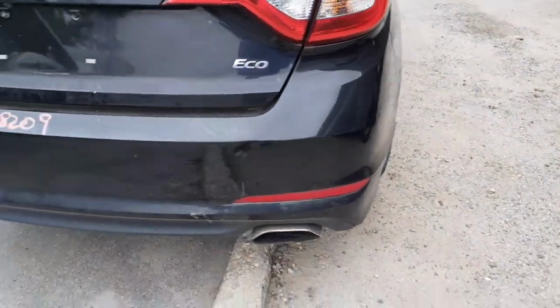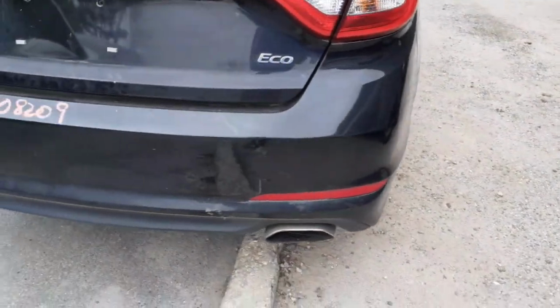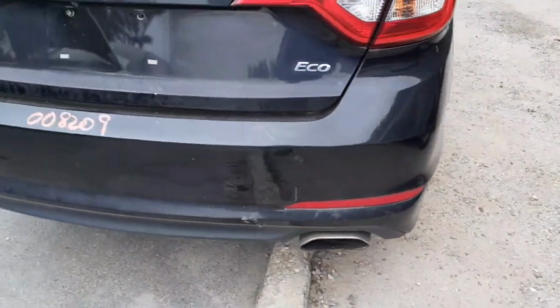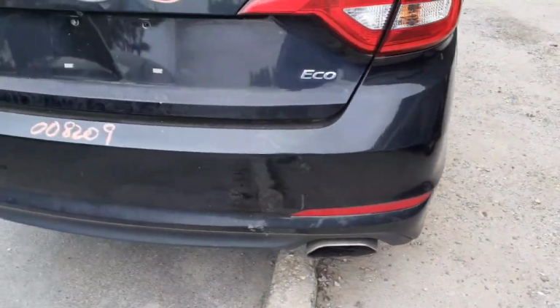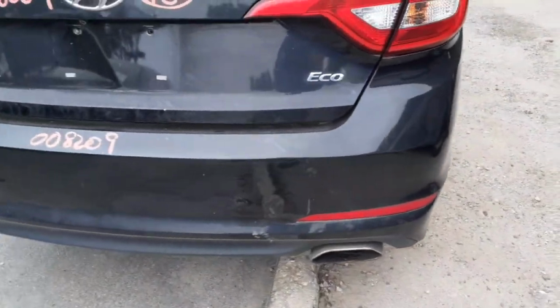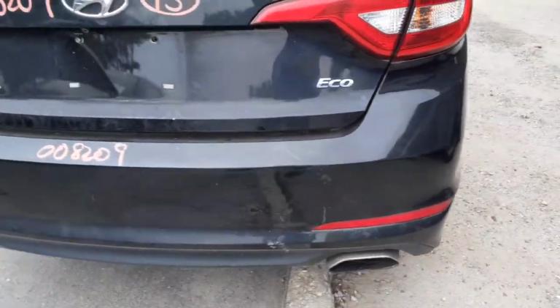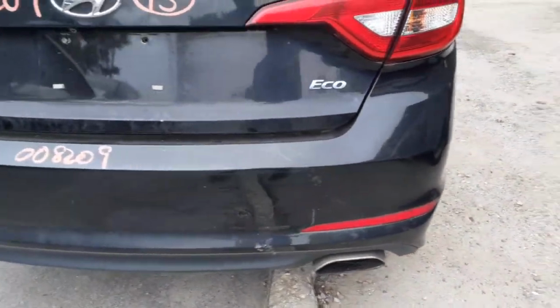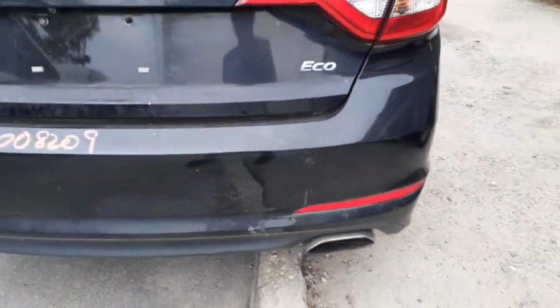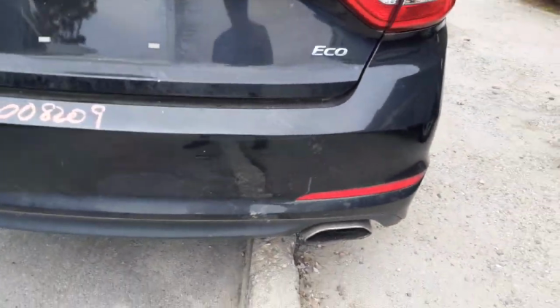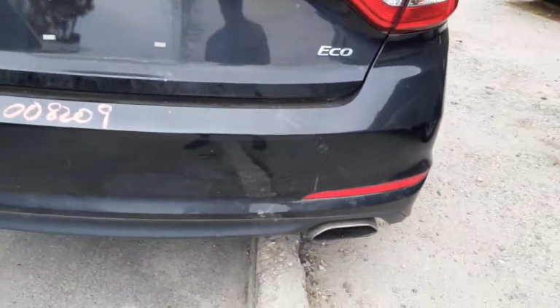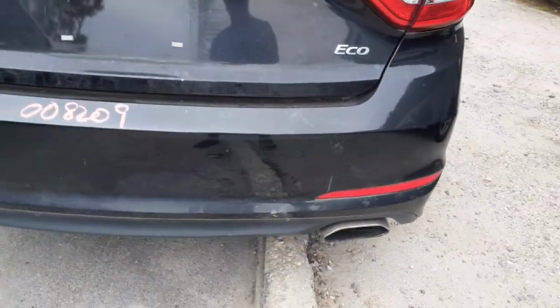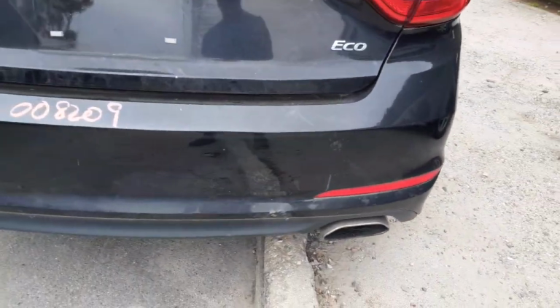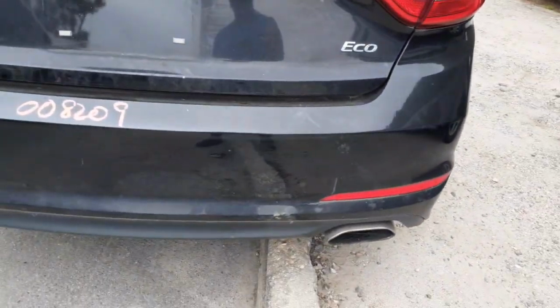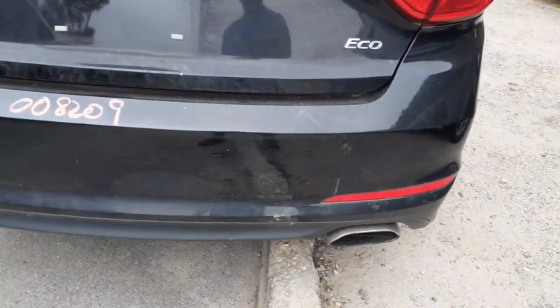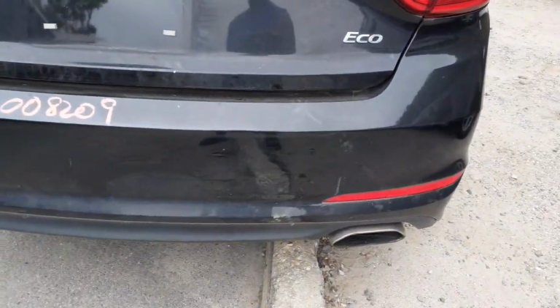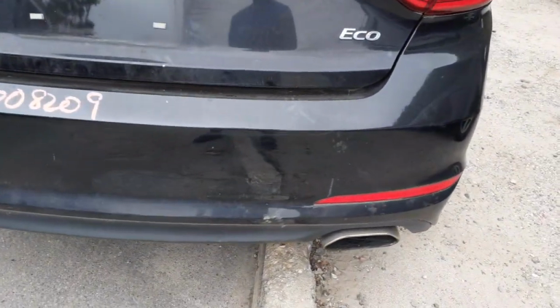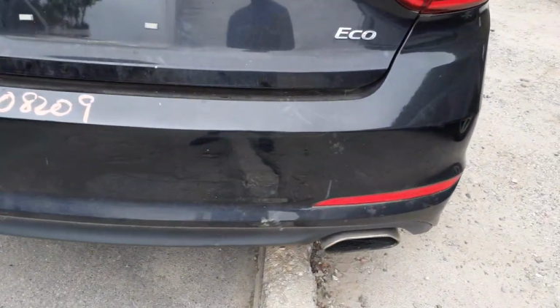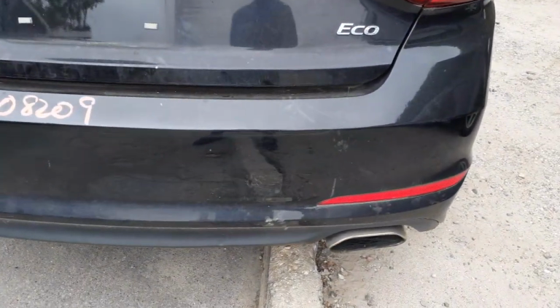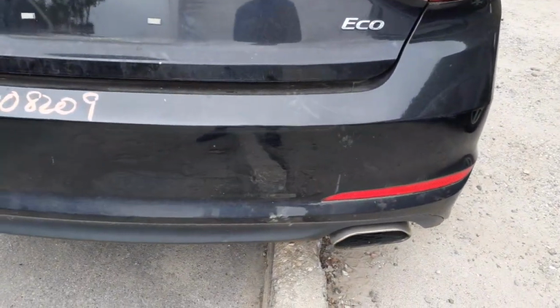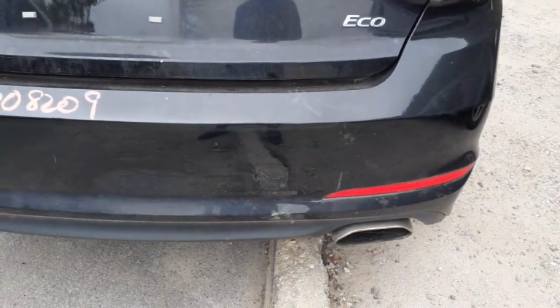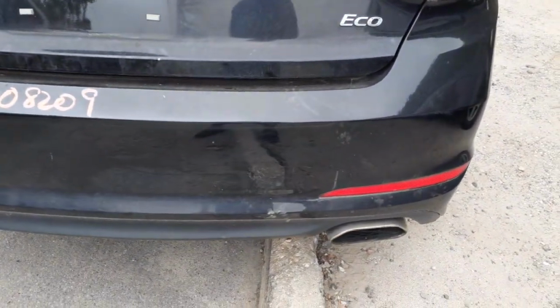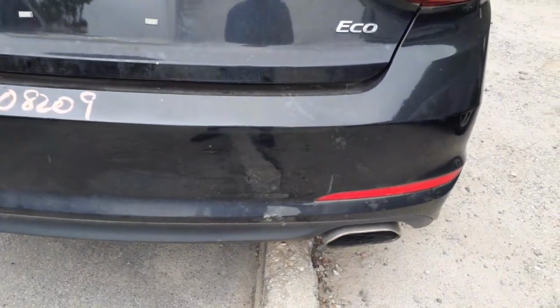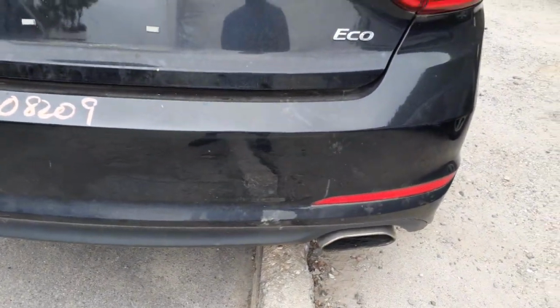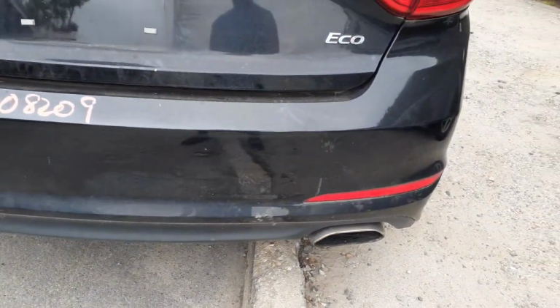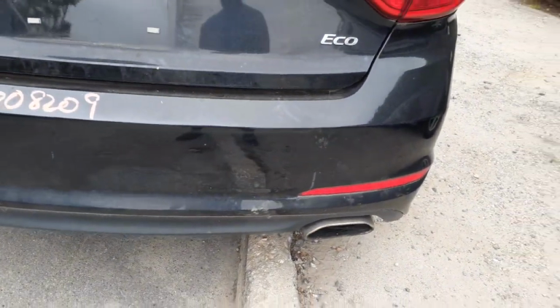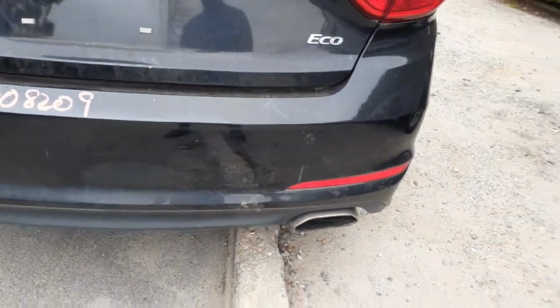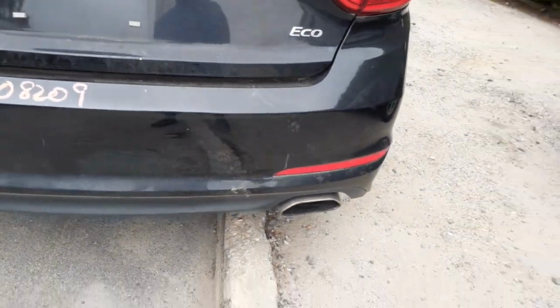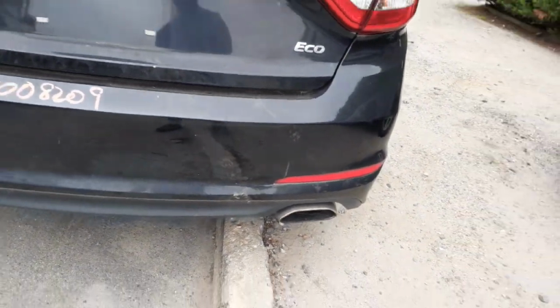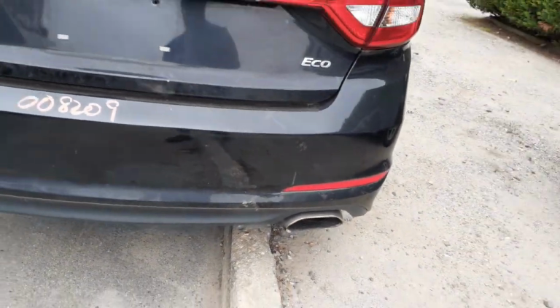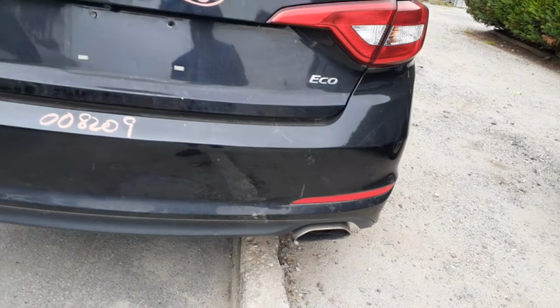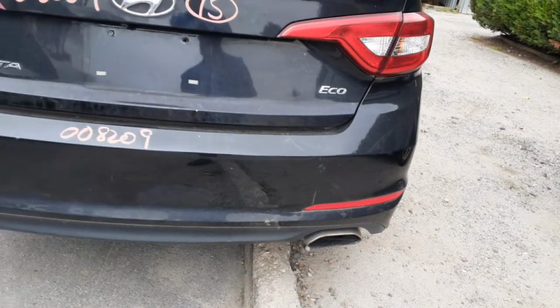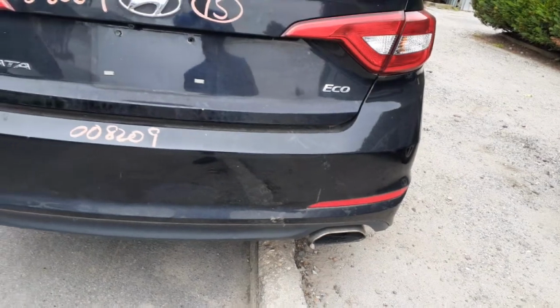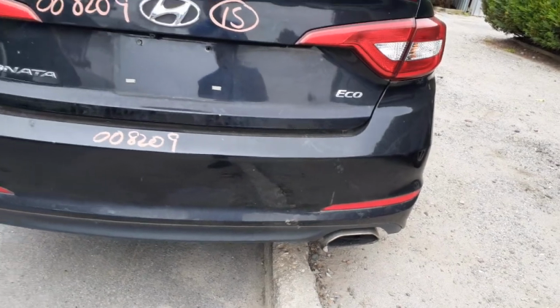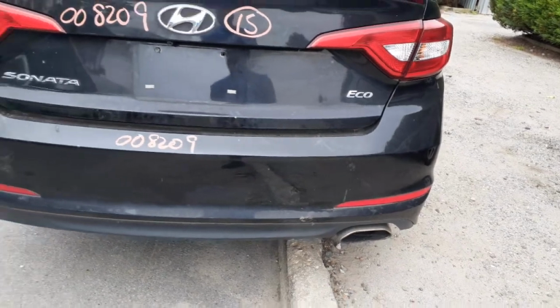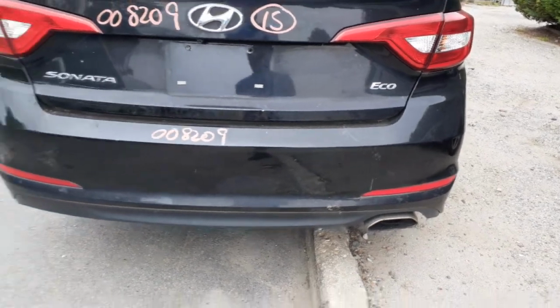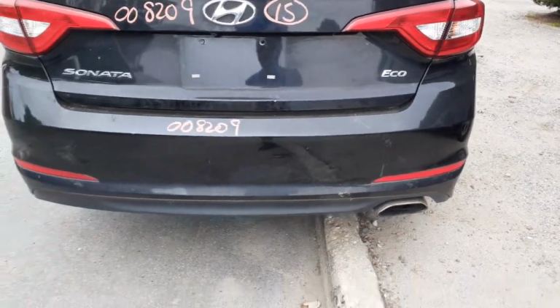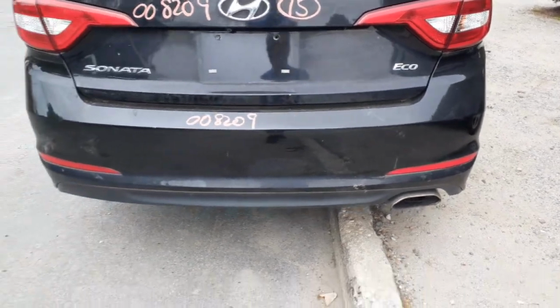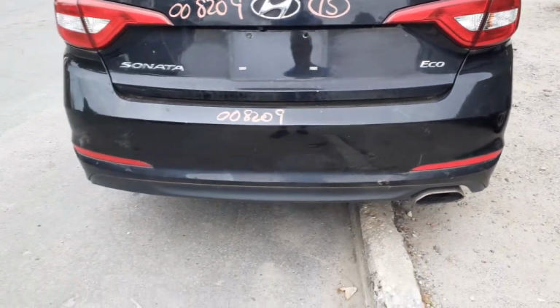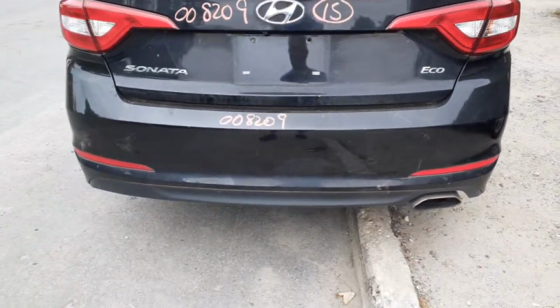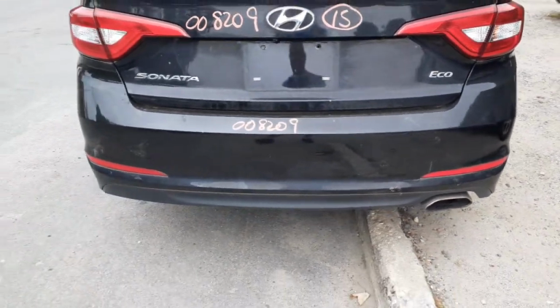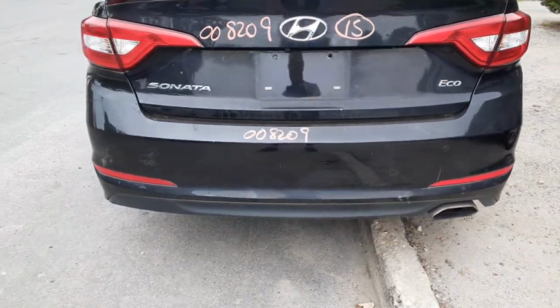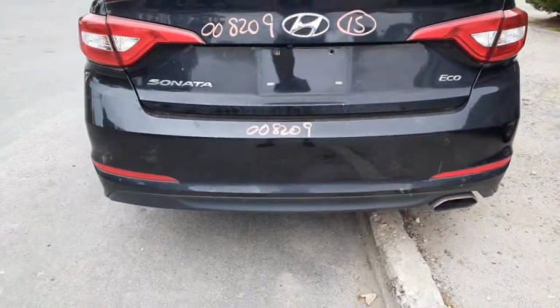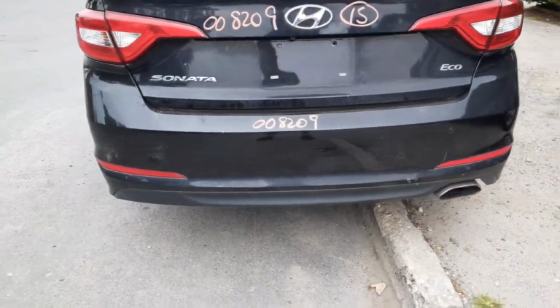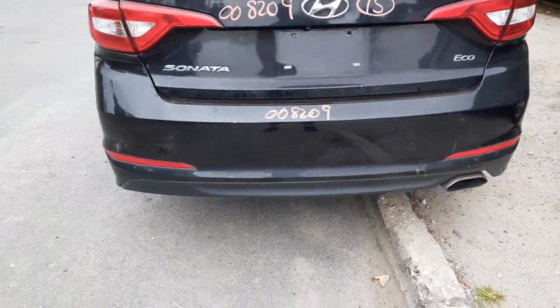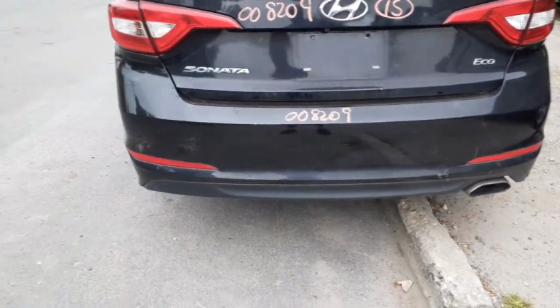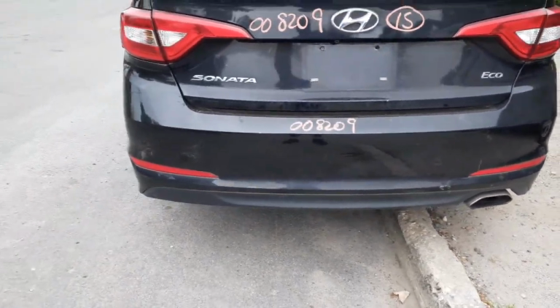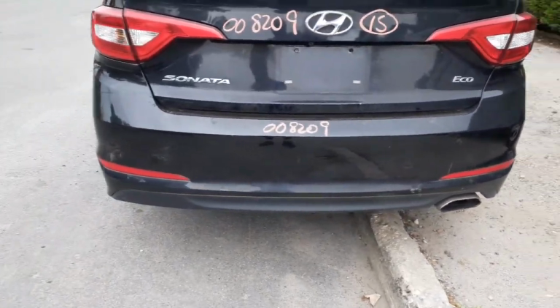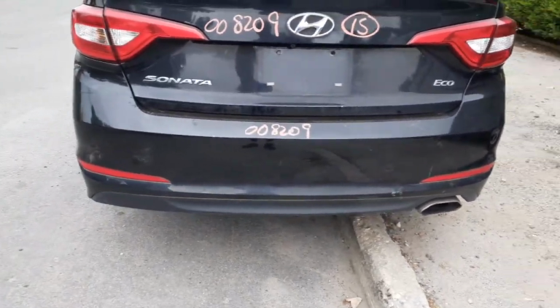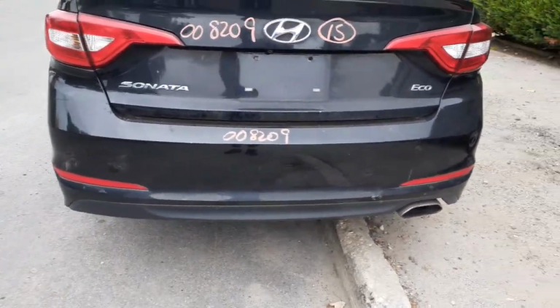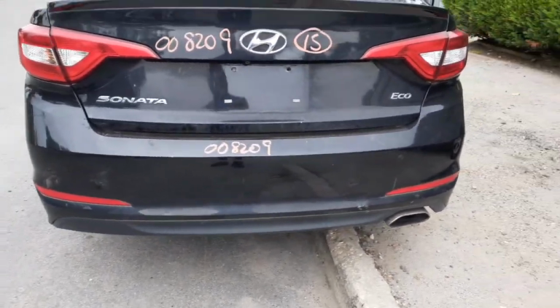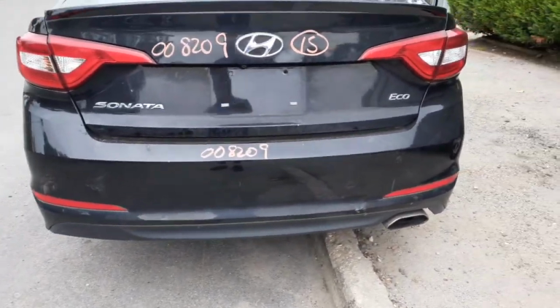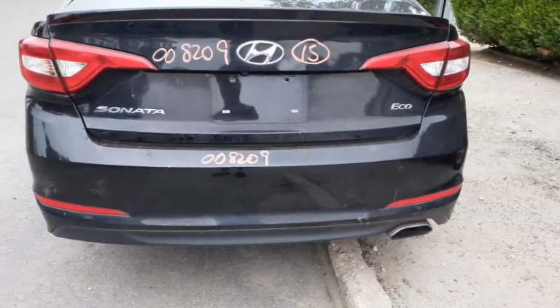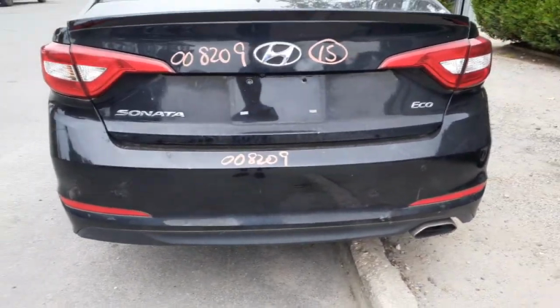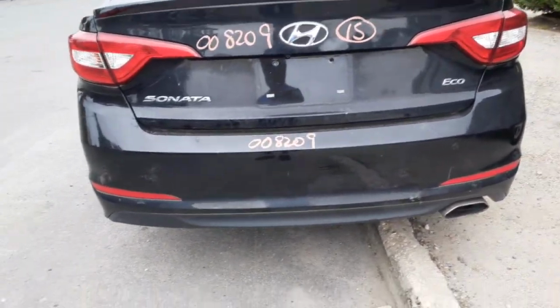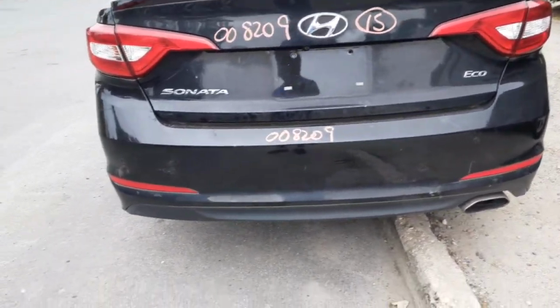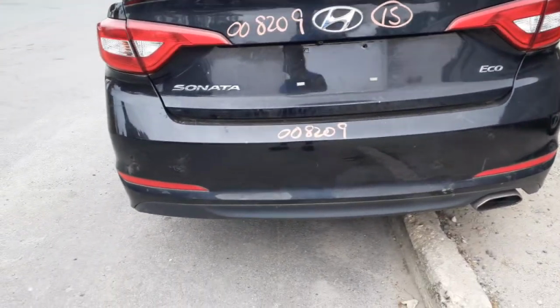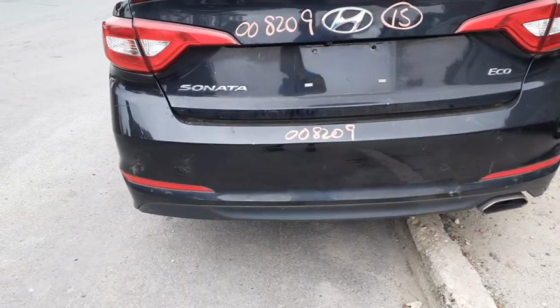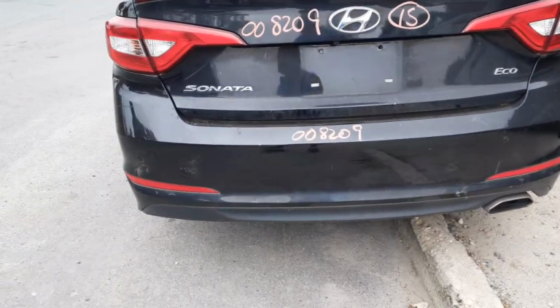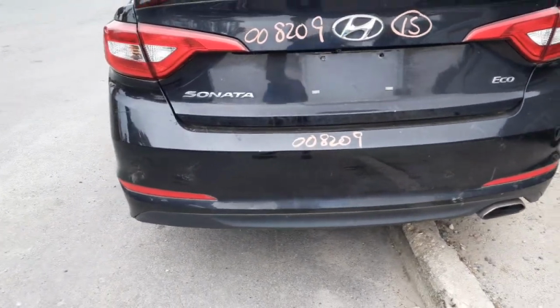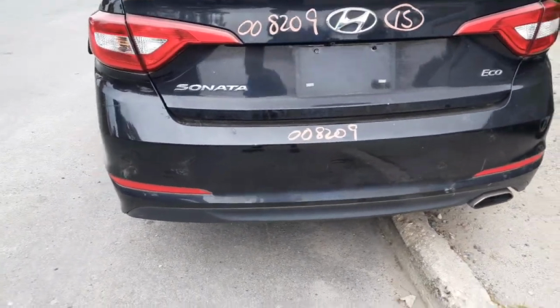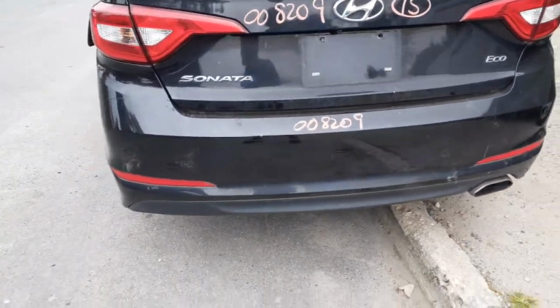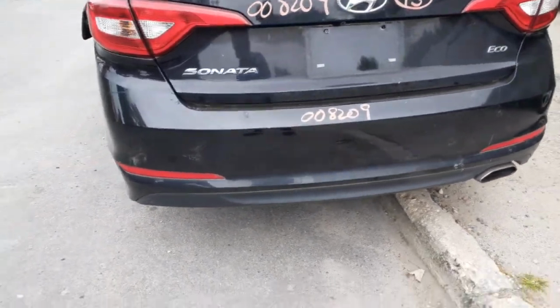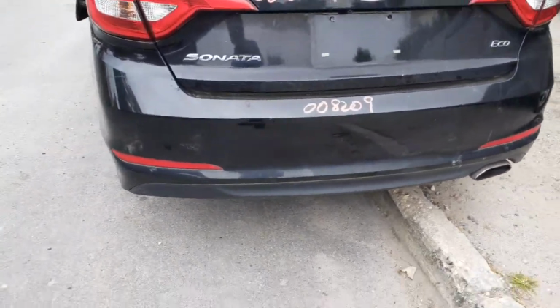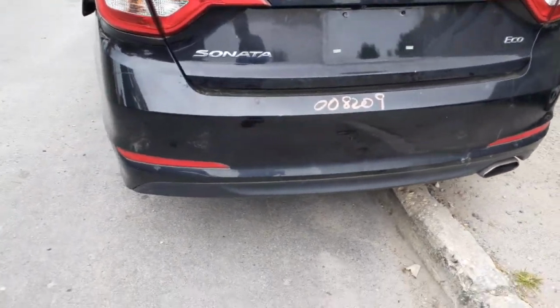Rear bumper — it's got a little bit of pressure right there, not bad at all, a couple of scratches and nicks. Single exhaust, definitely usable.